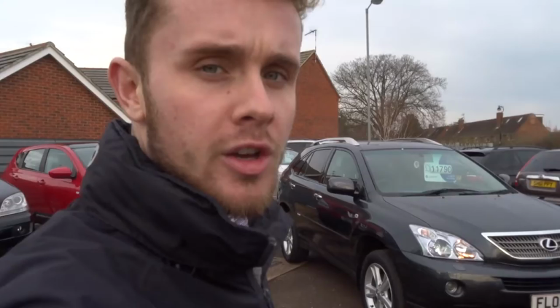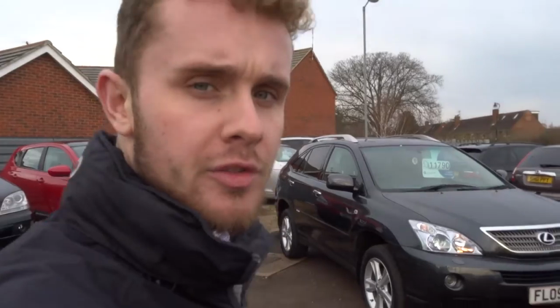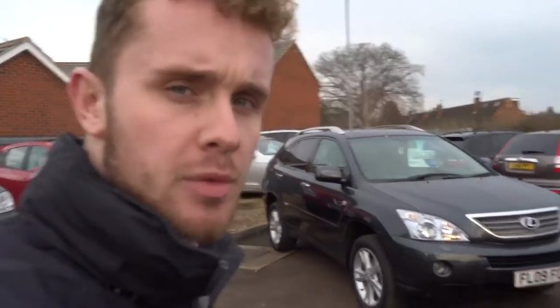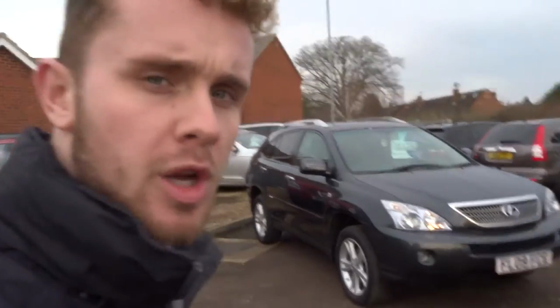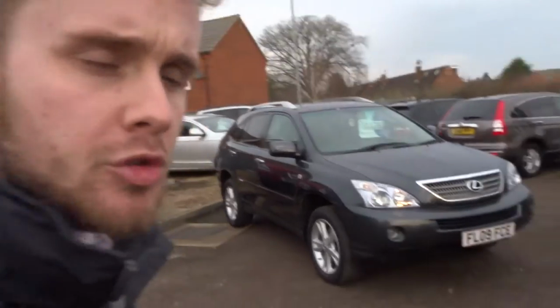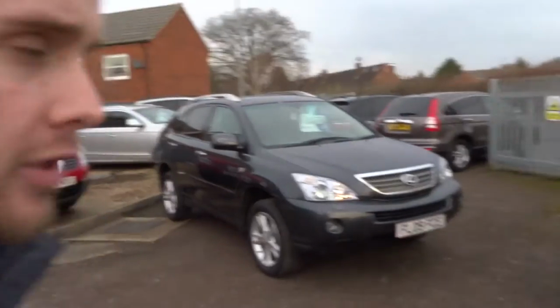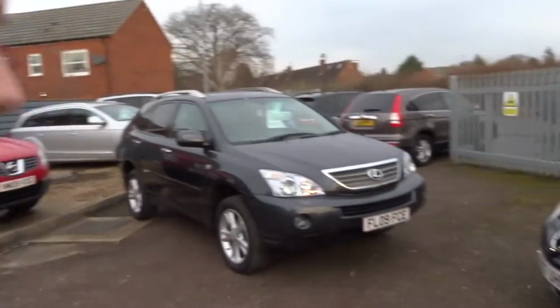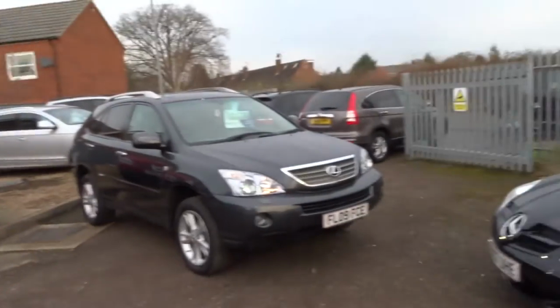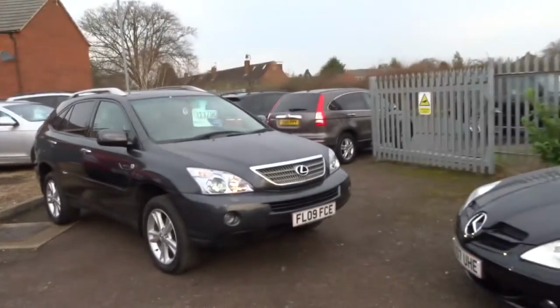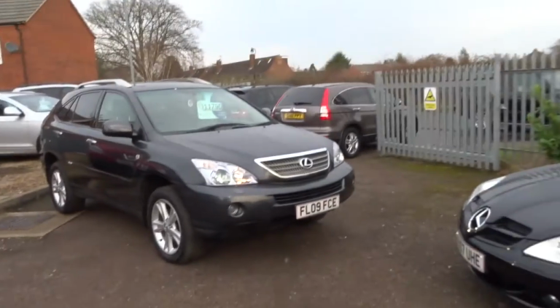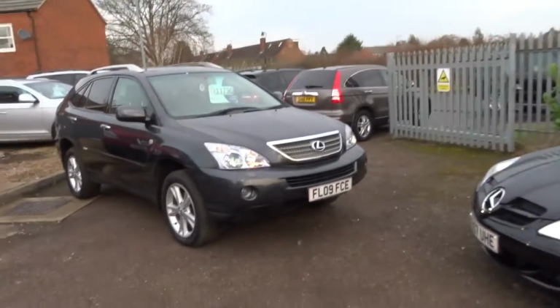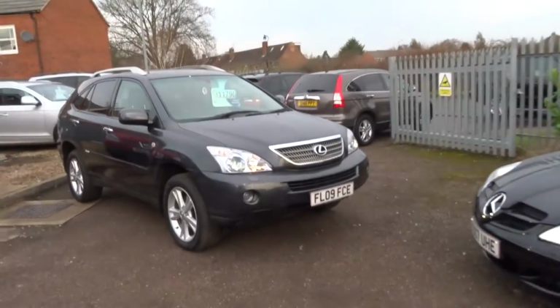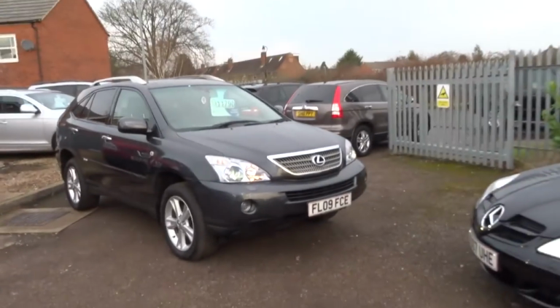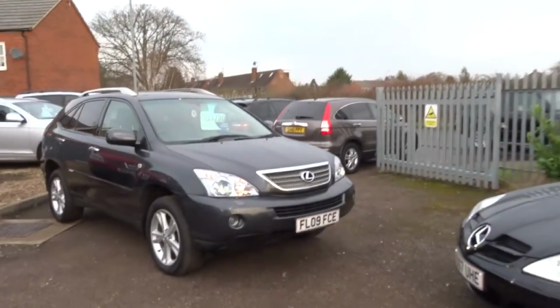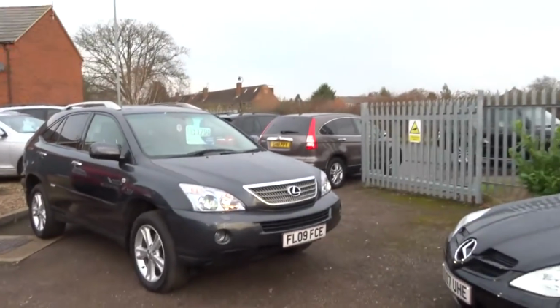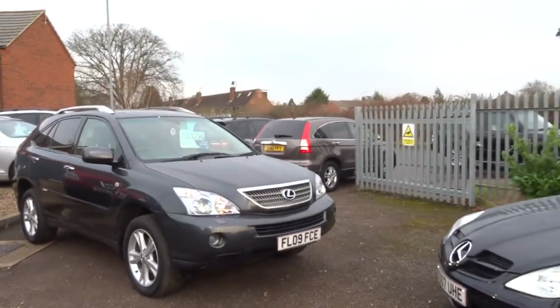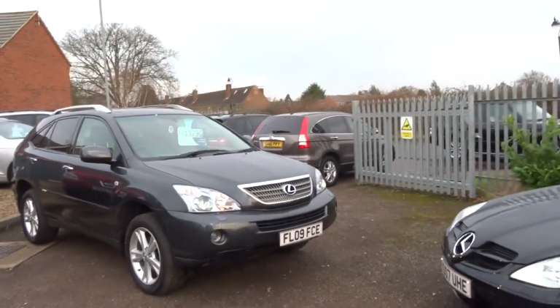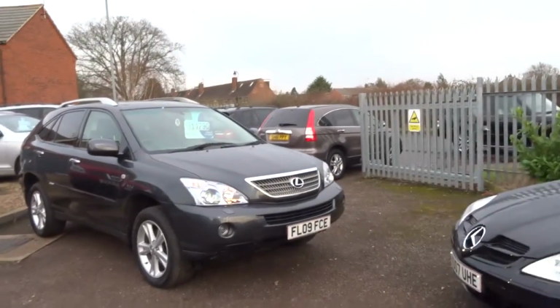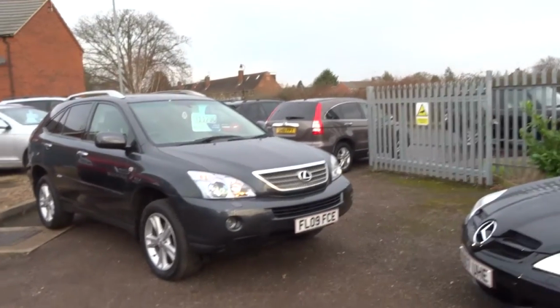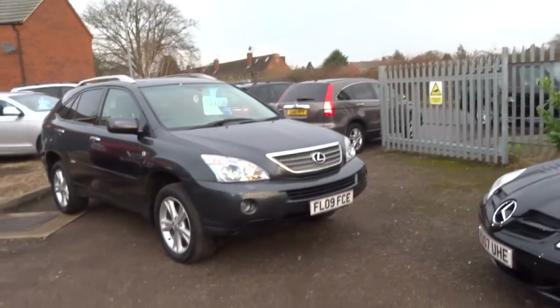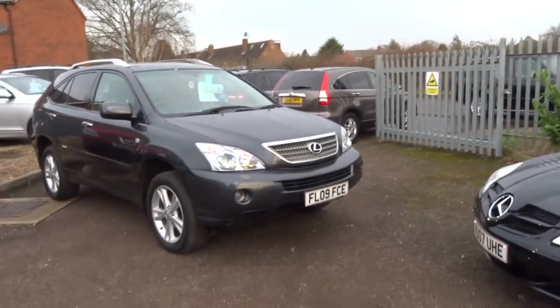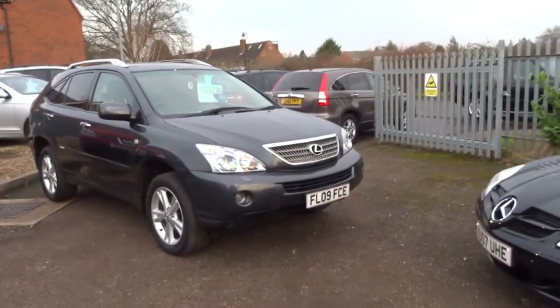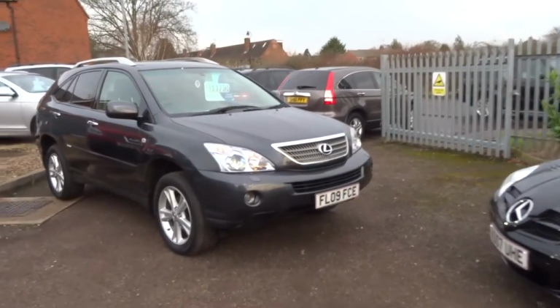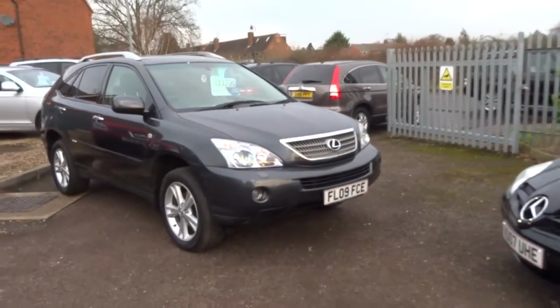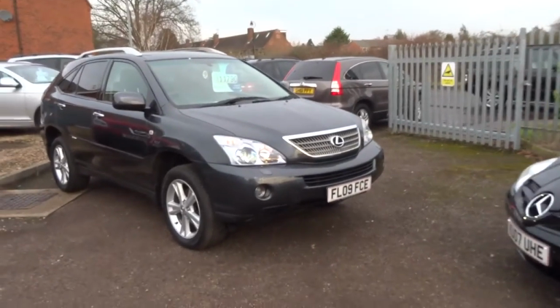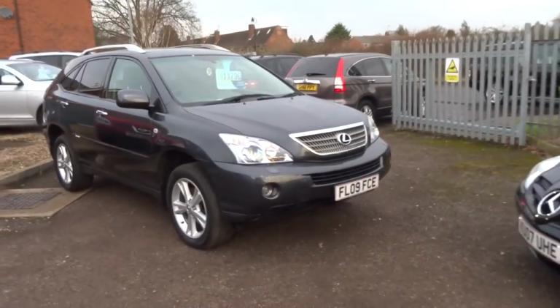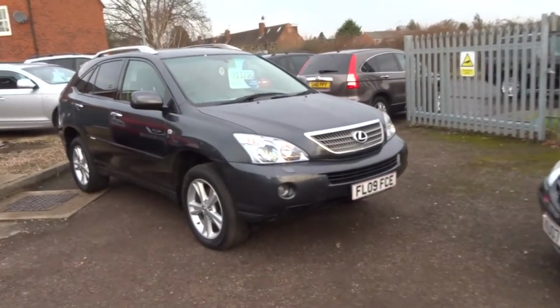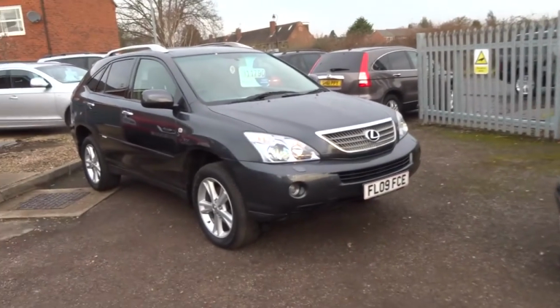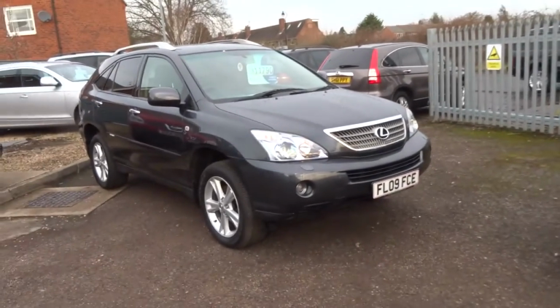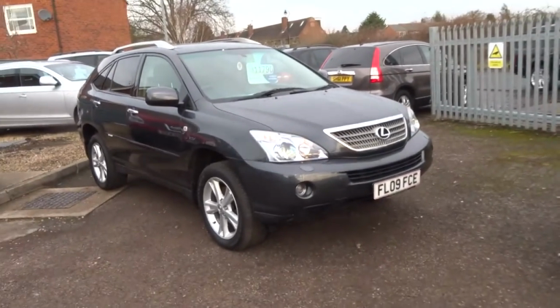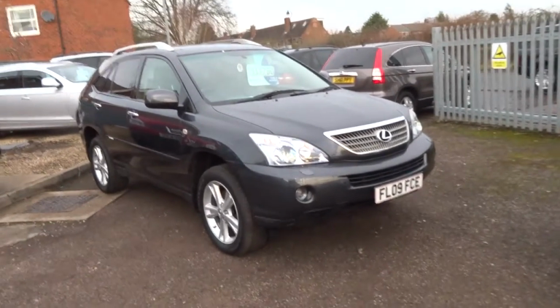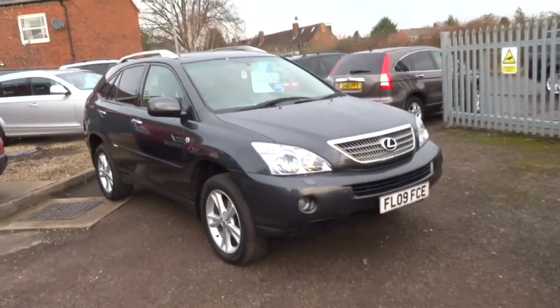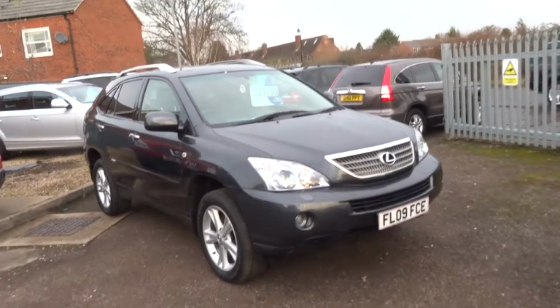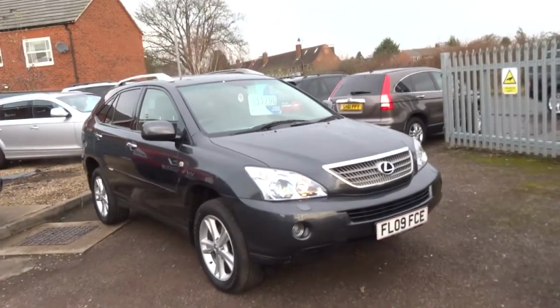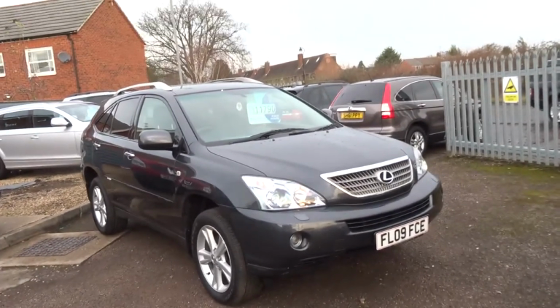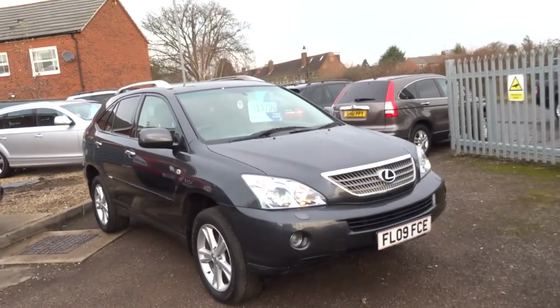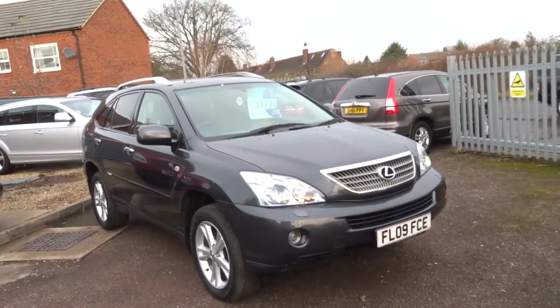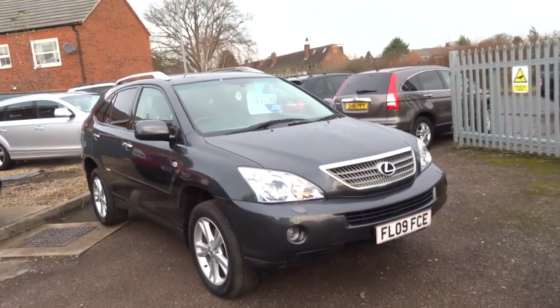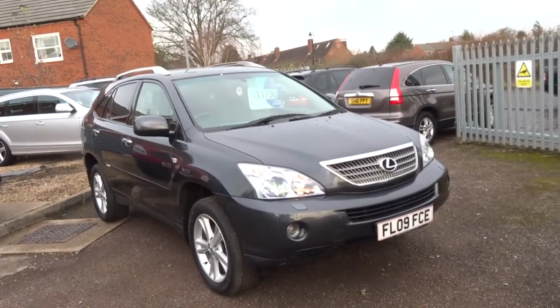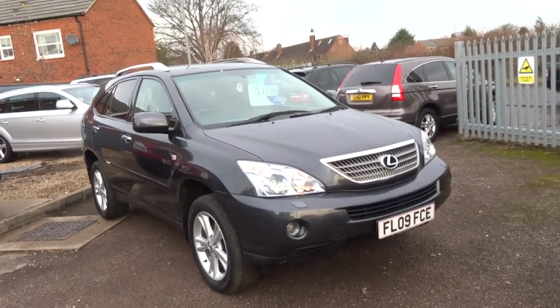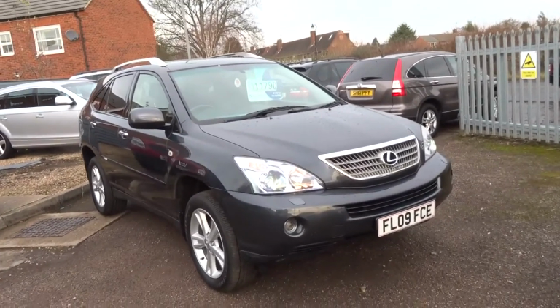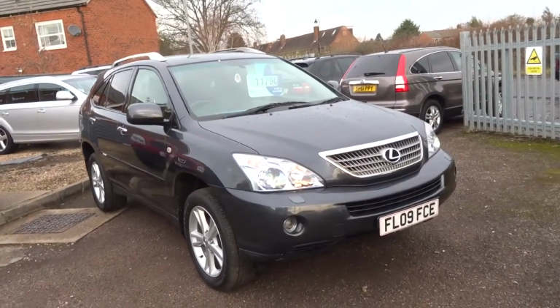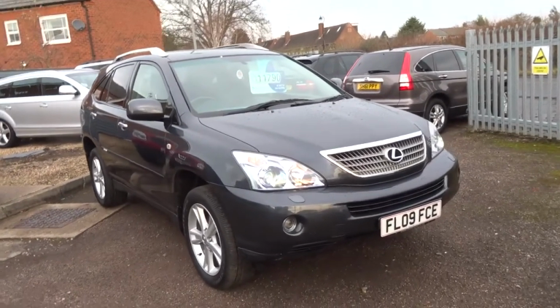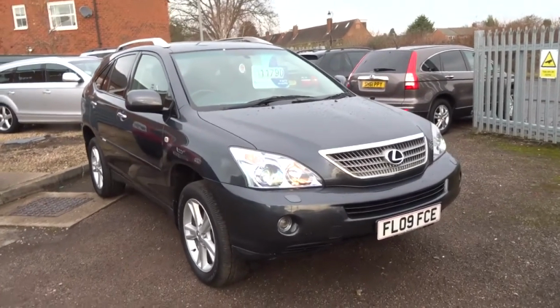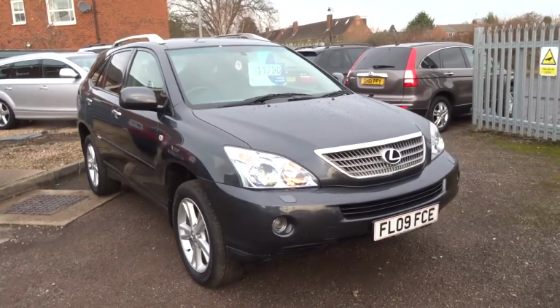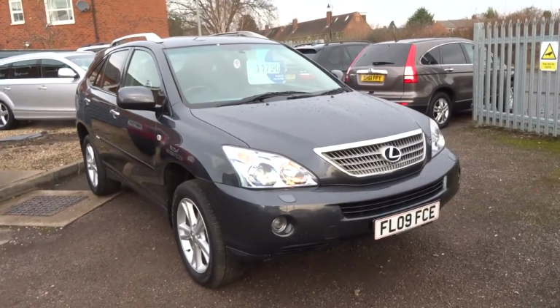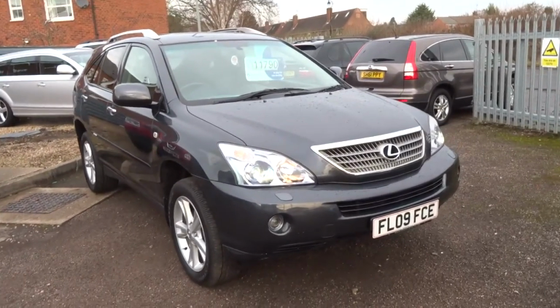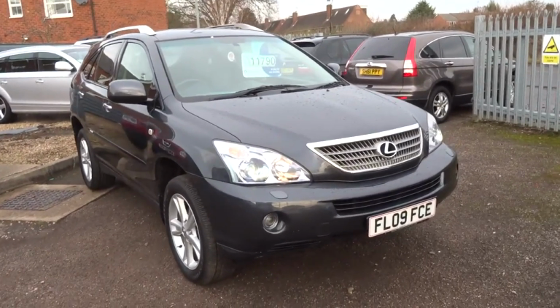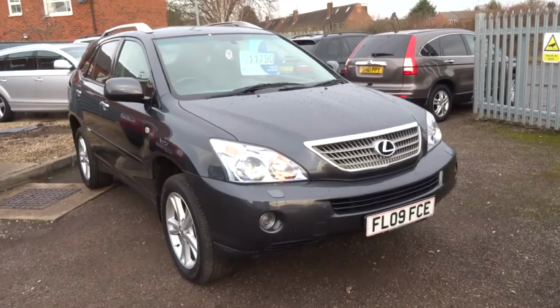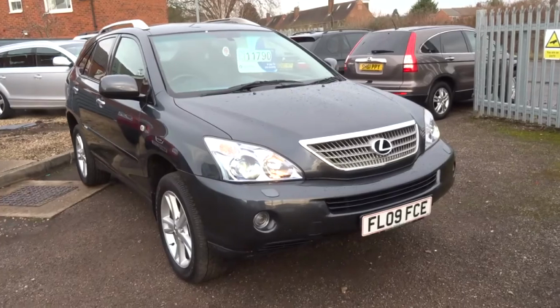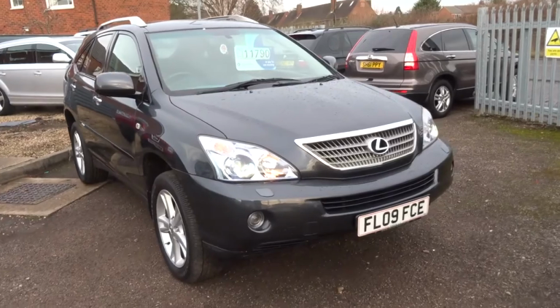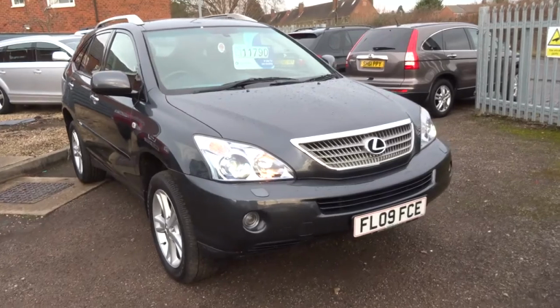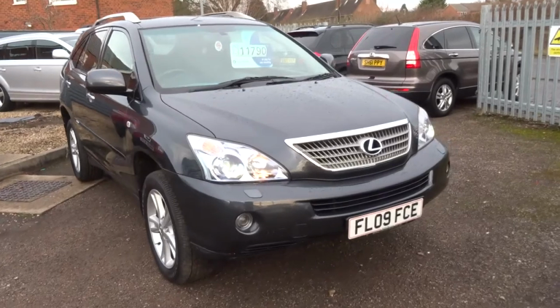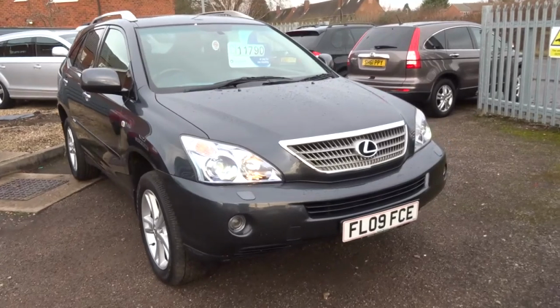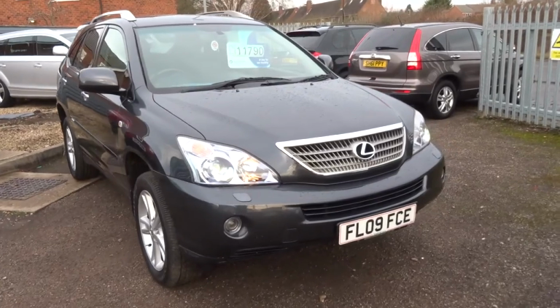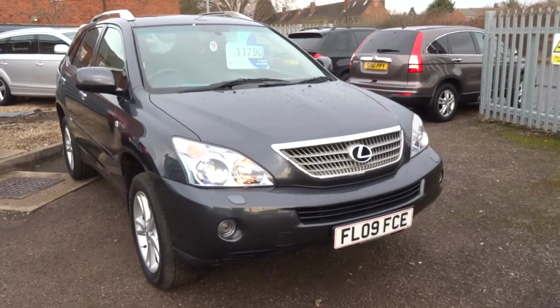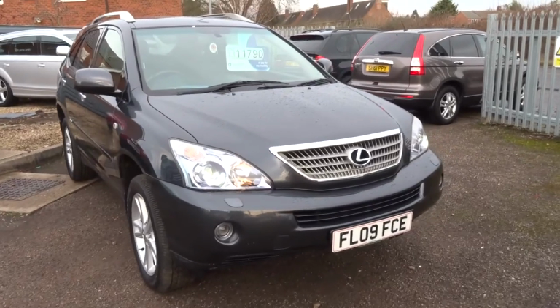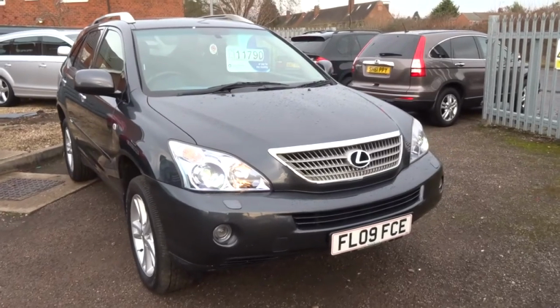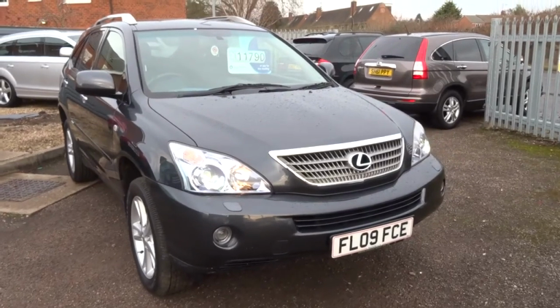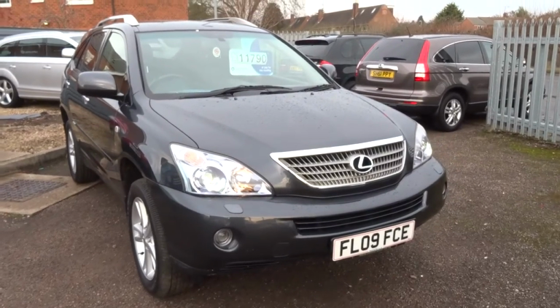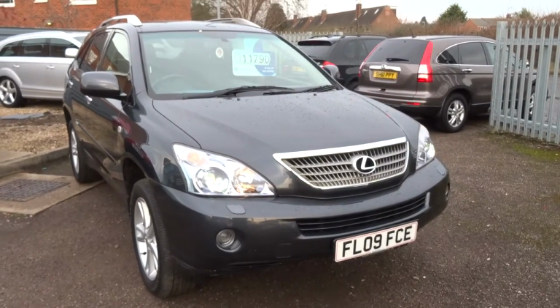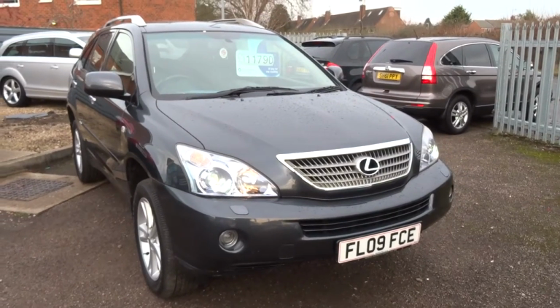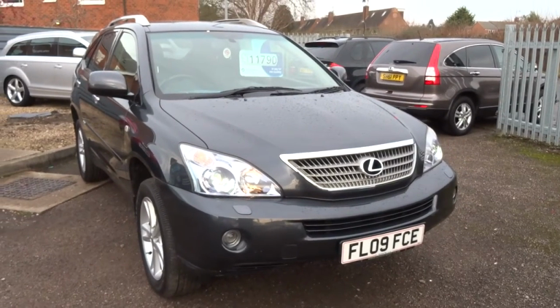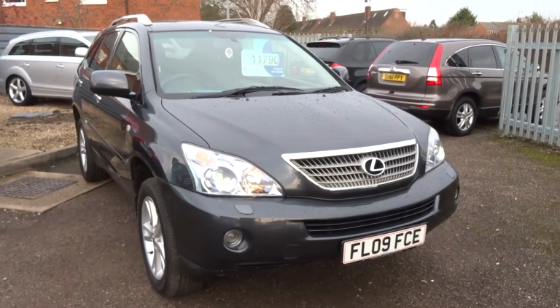Hello from Country Car. George here. I'm going to do a brief presentation on this Lexus 400 hybrid.